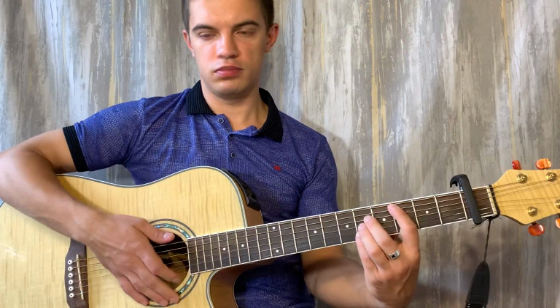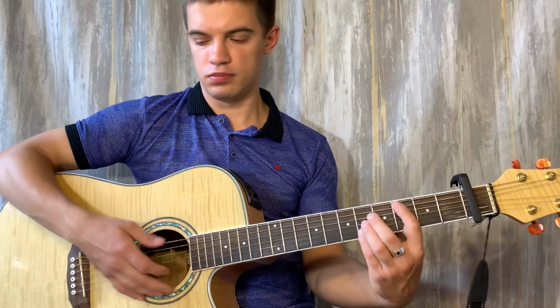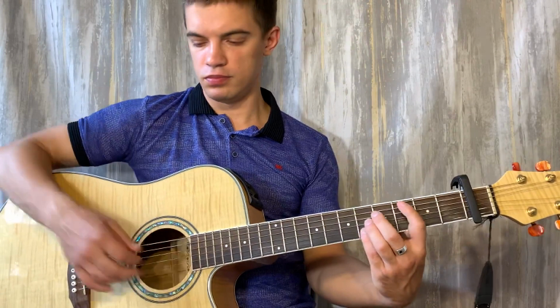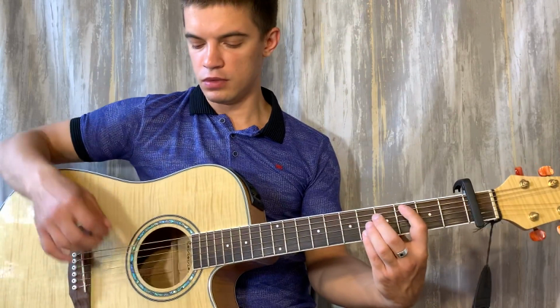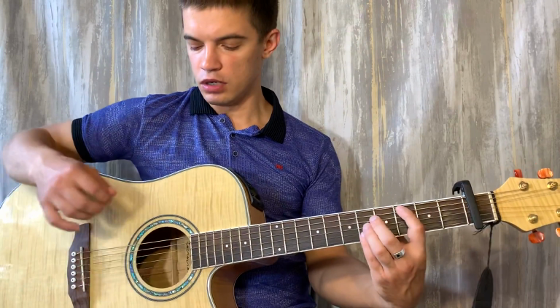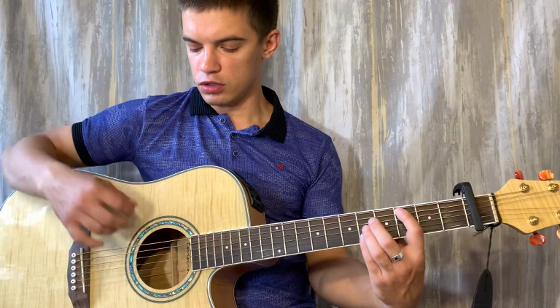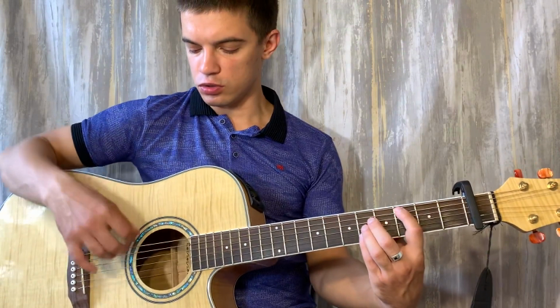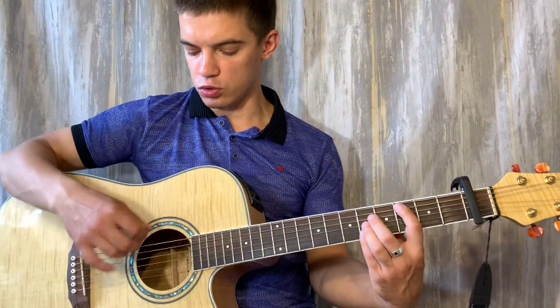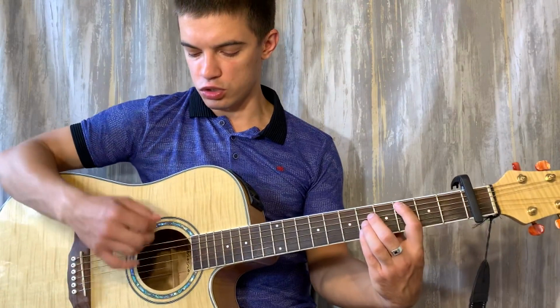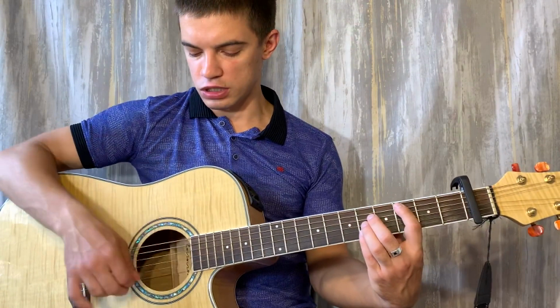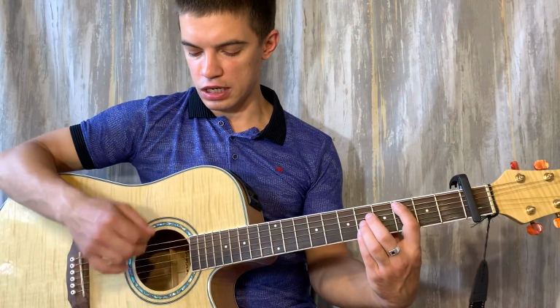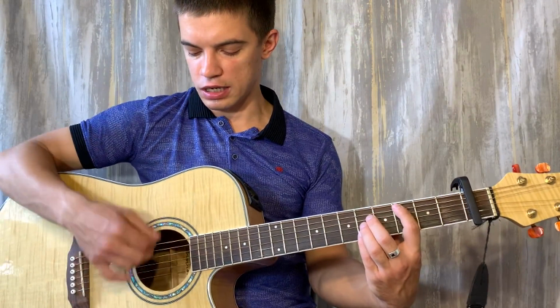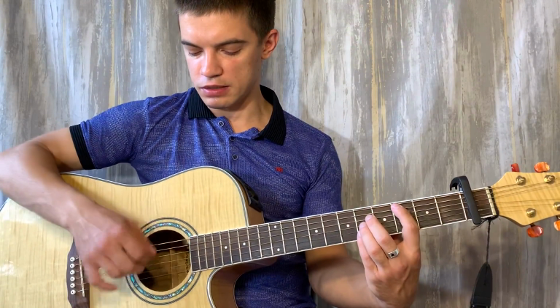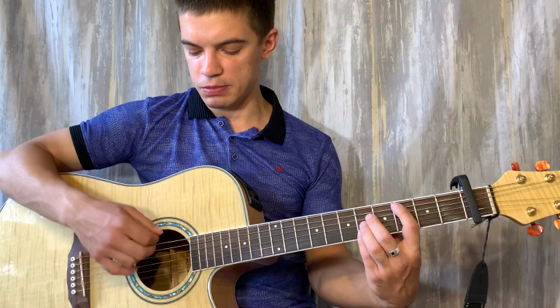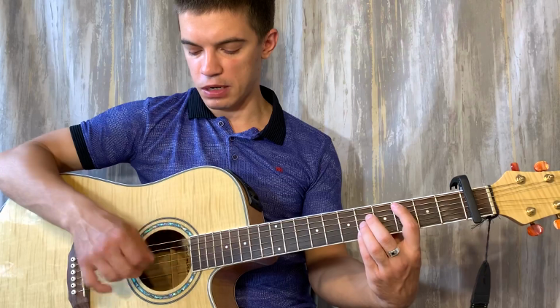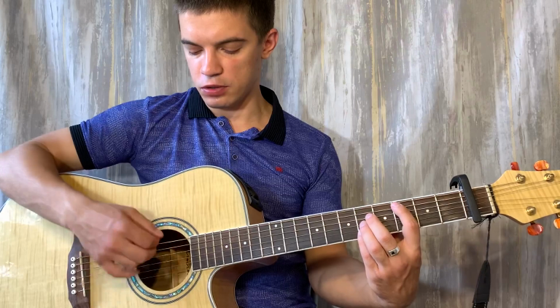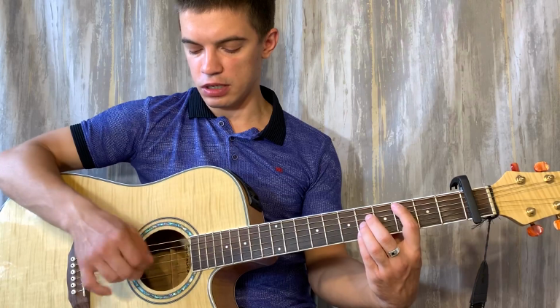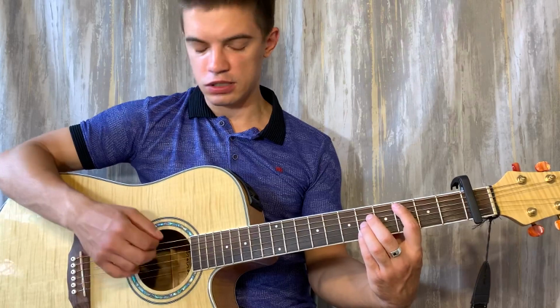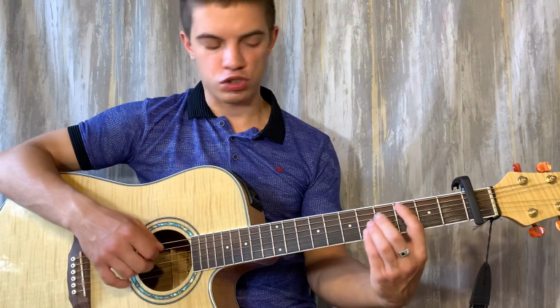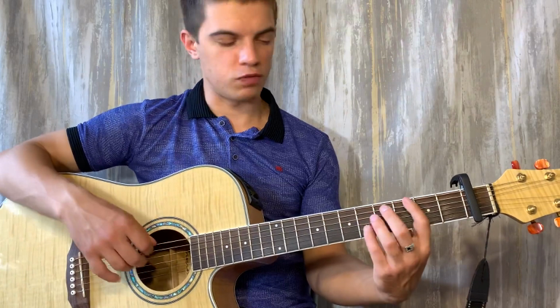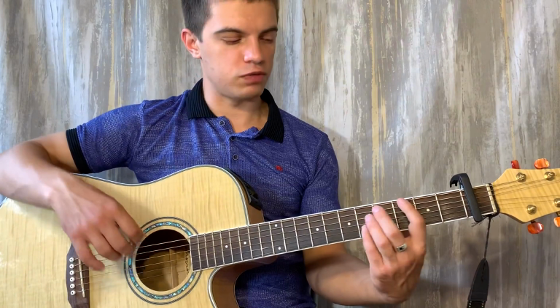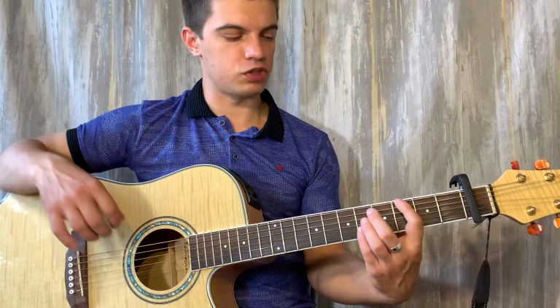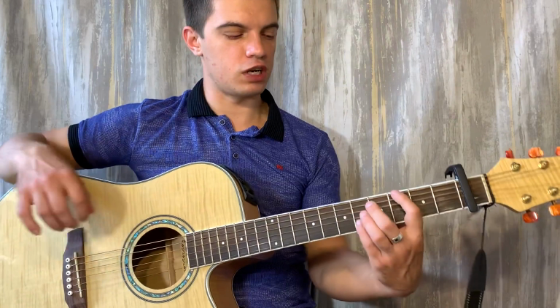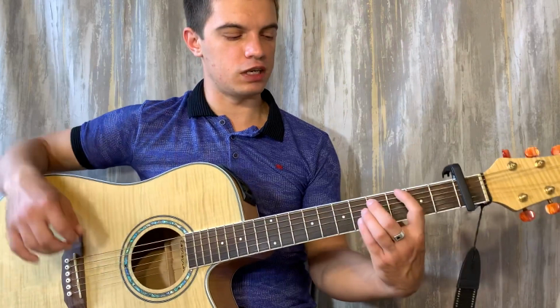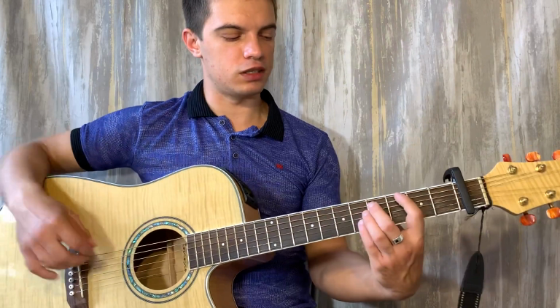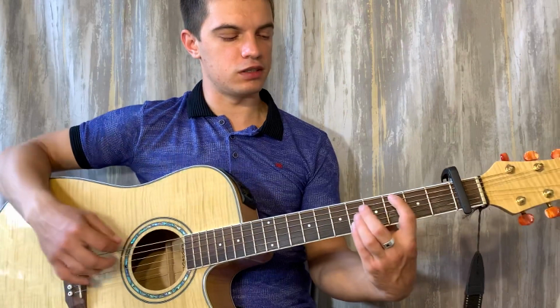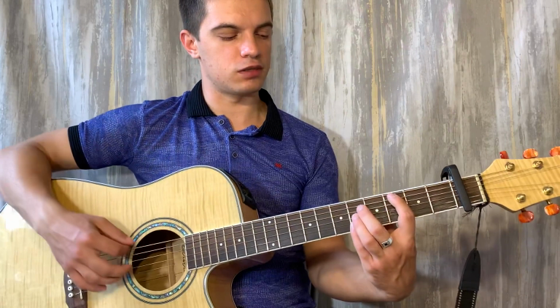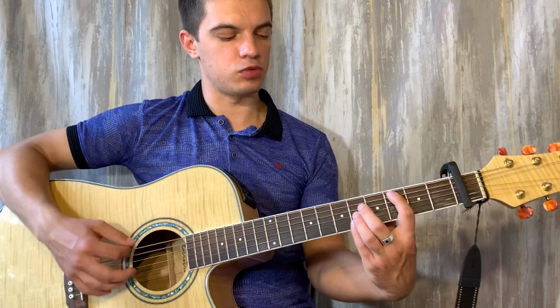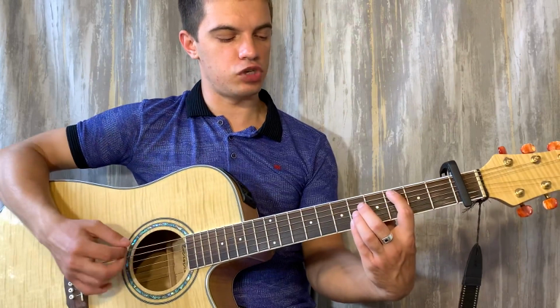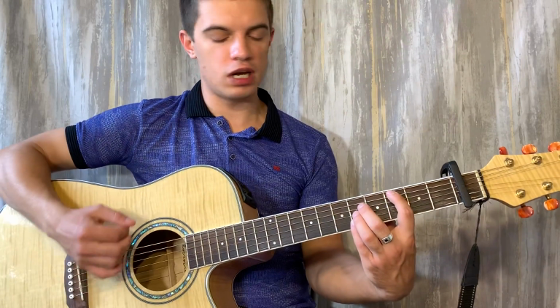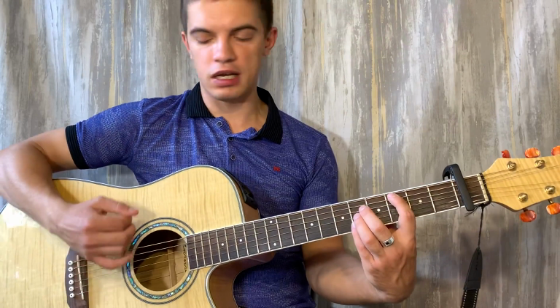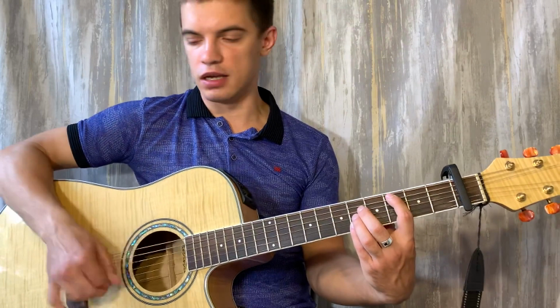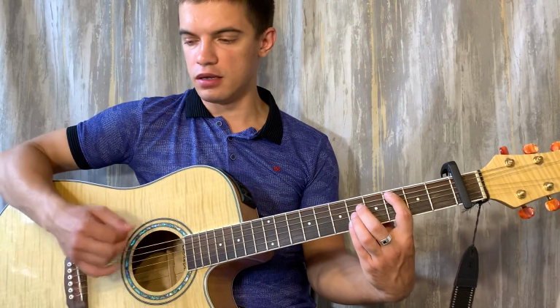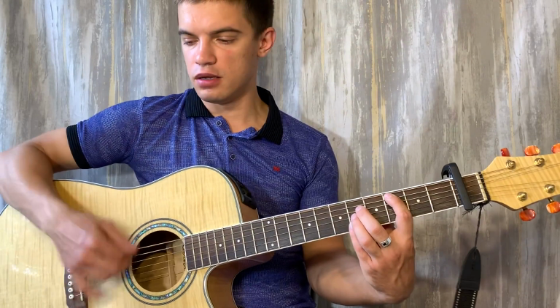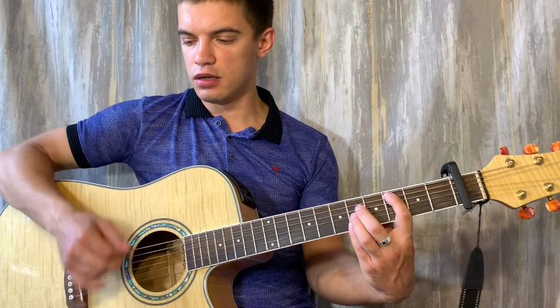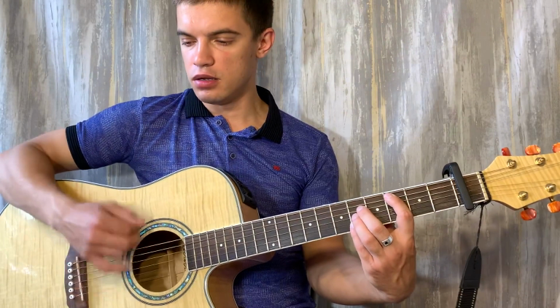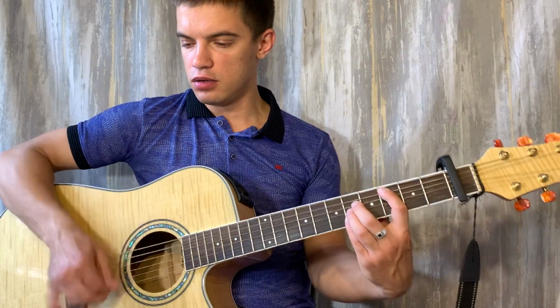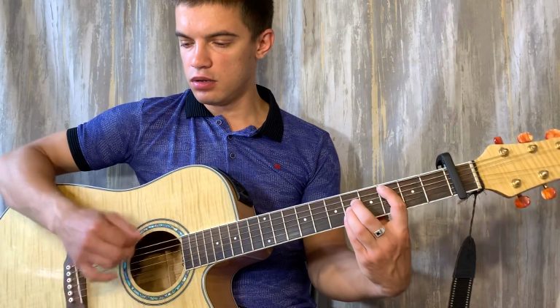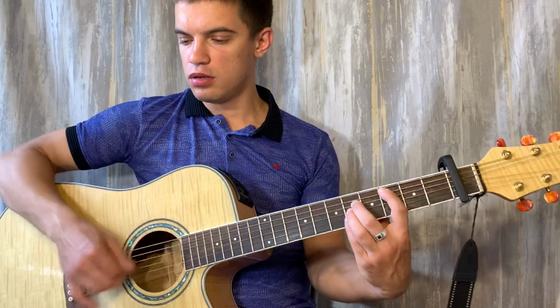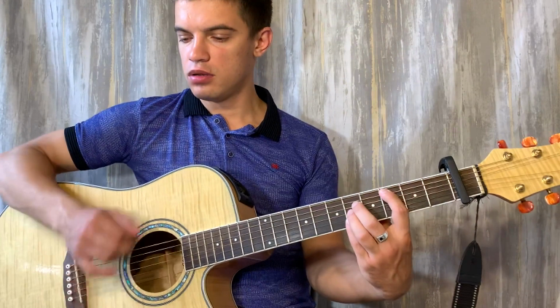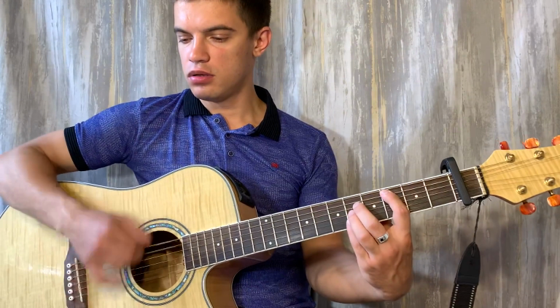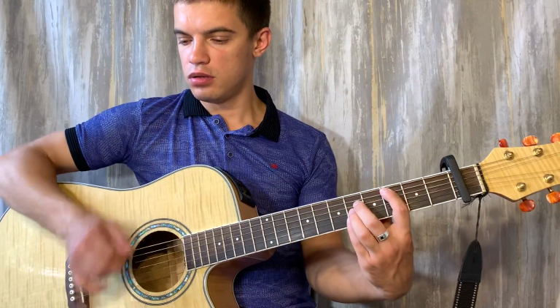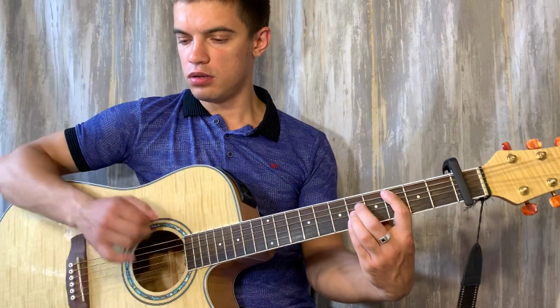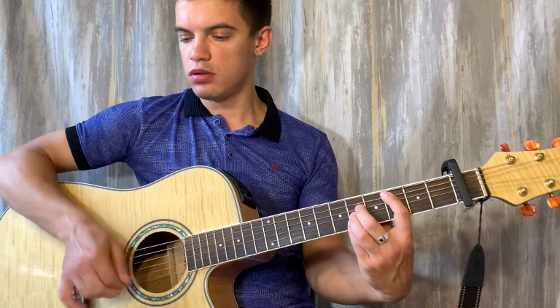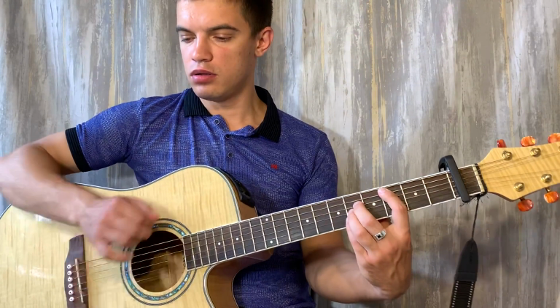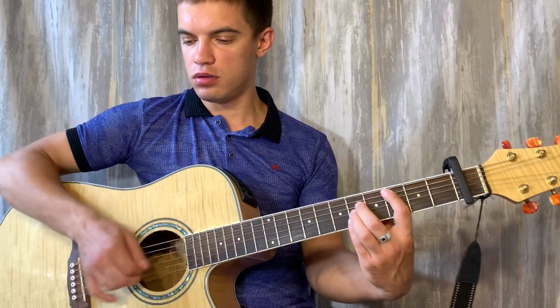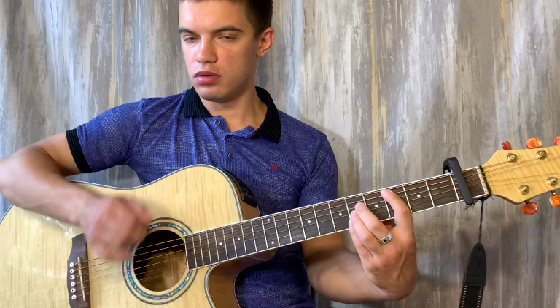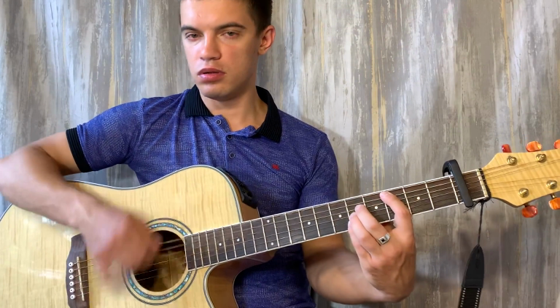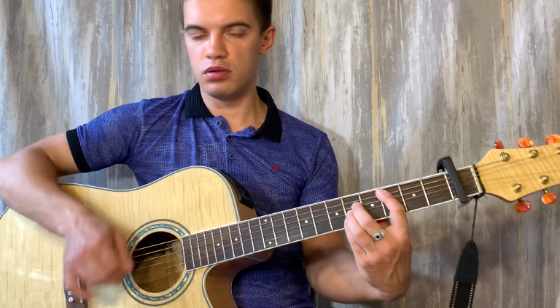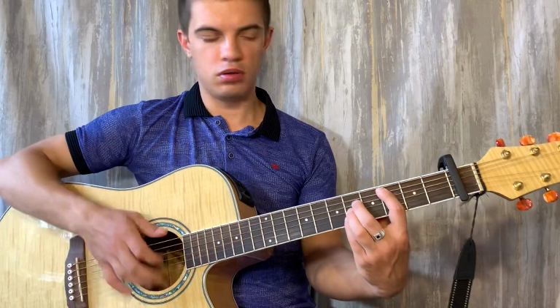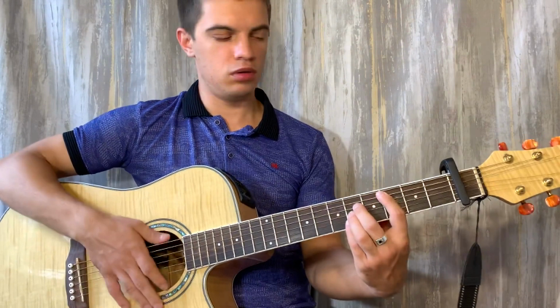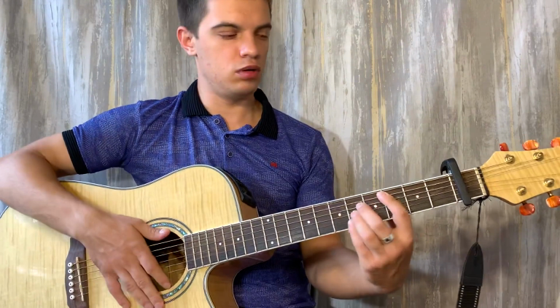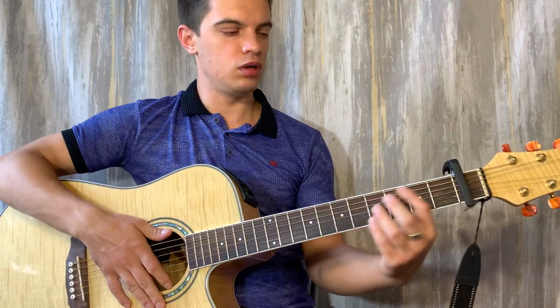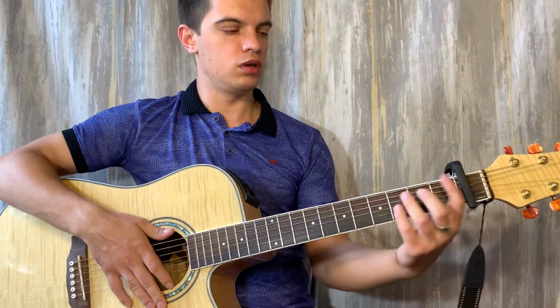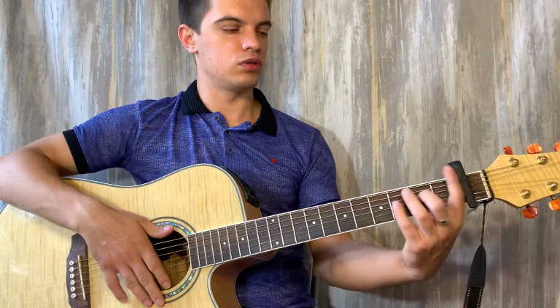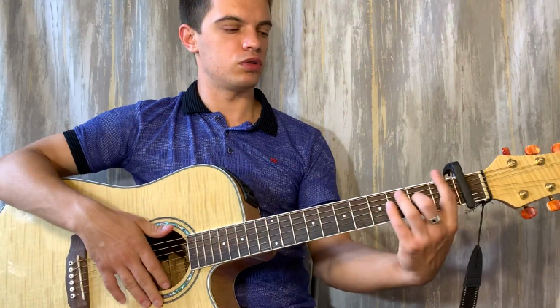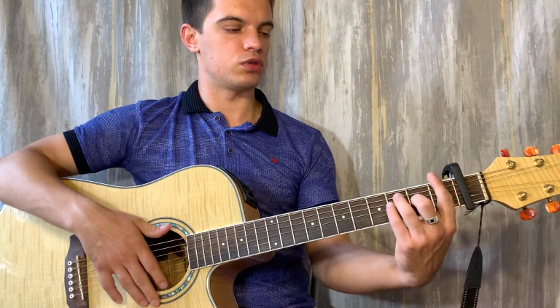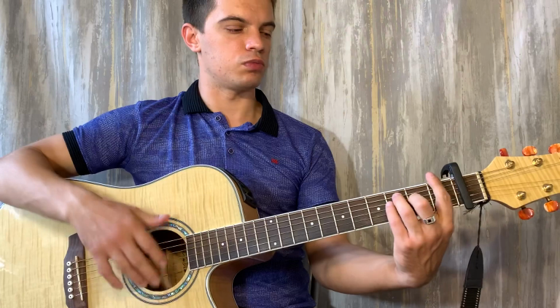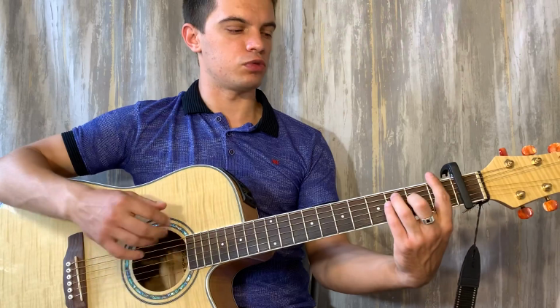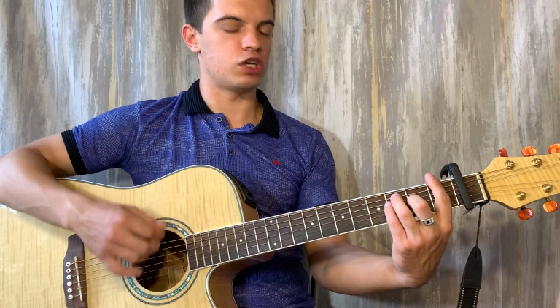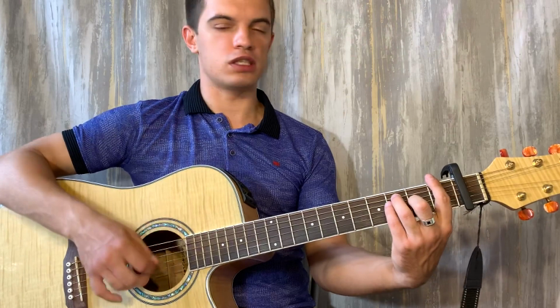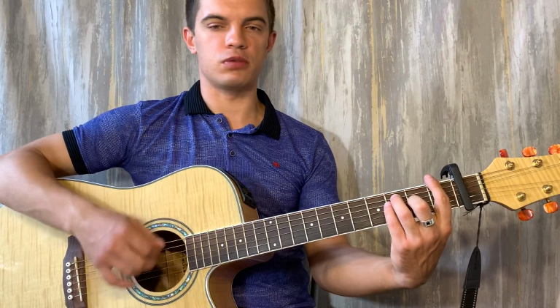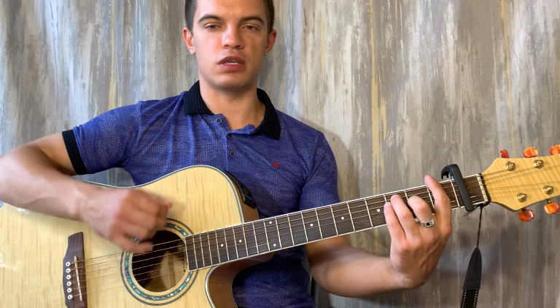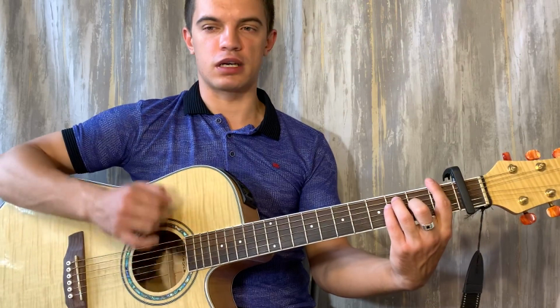Тут уже стараемся поаккуратнее, чтобы флажолеты не звучали. То есть, получается вот так.